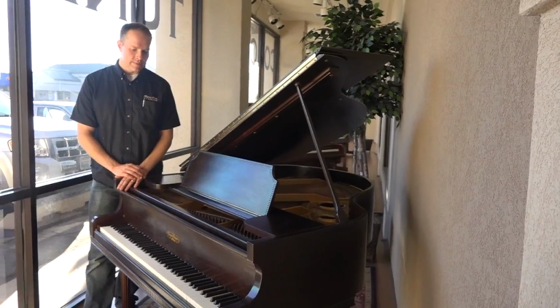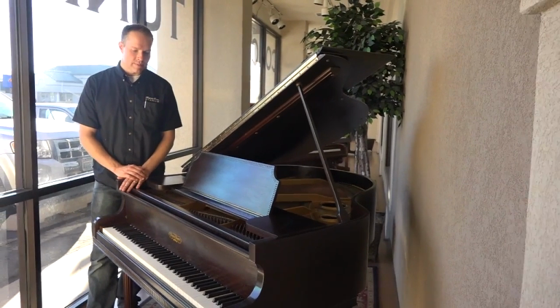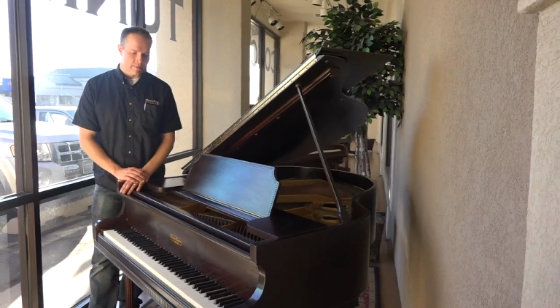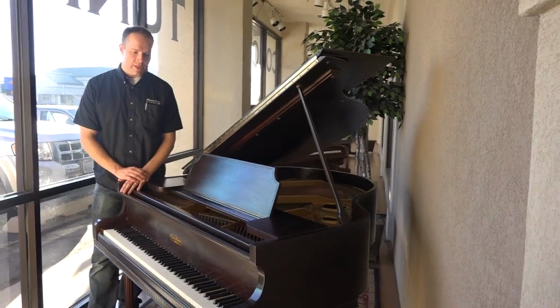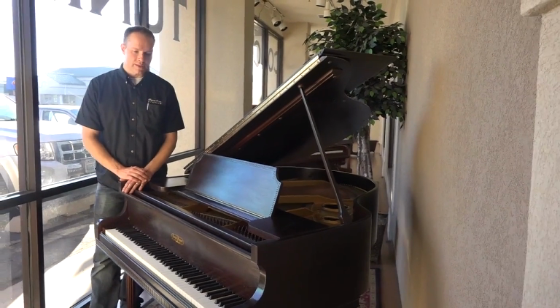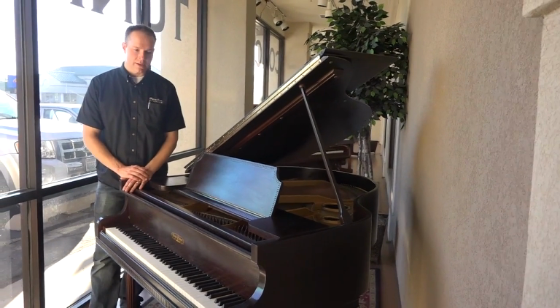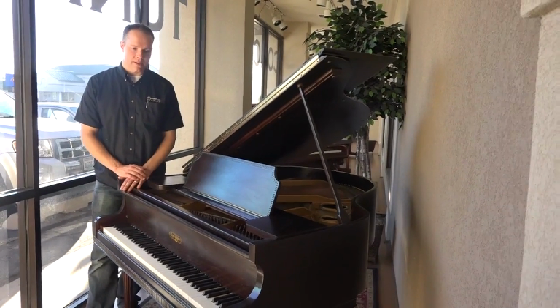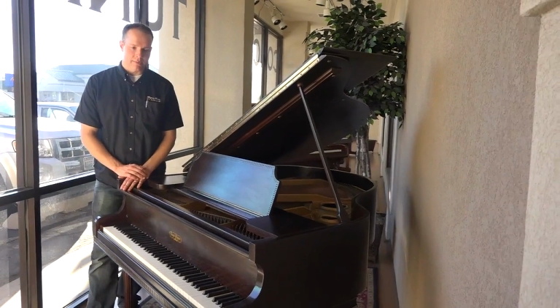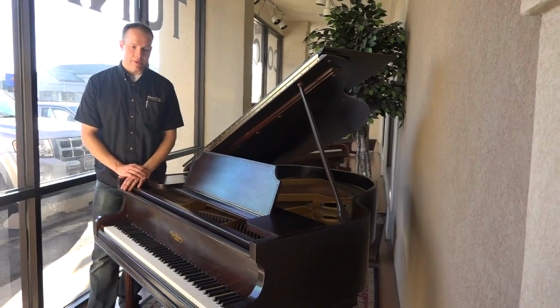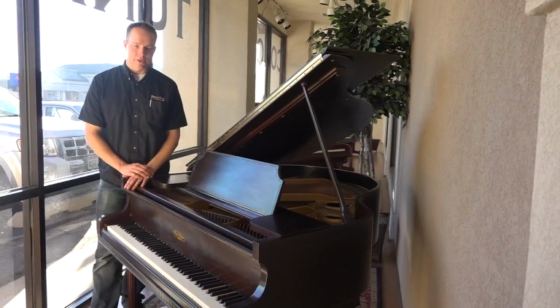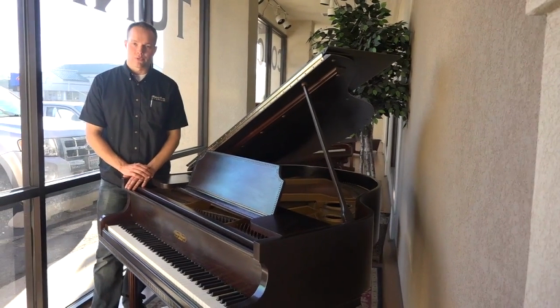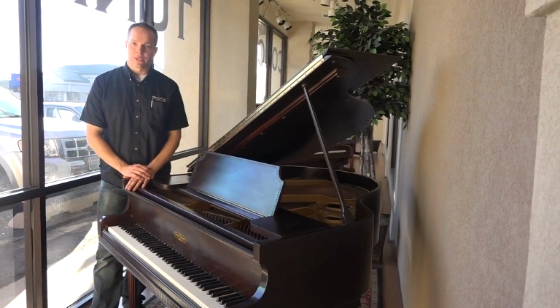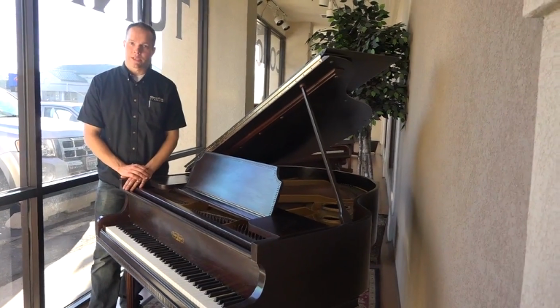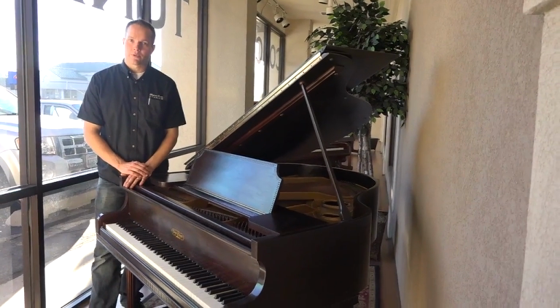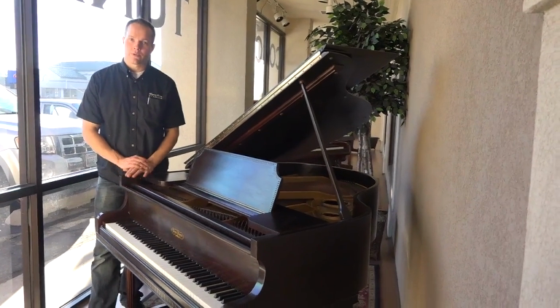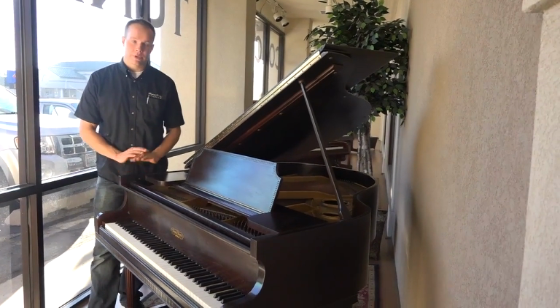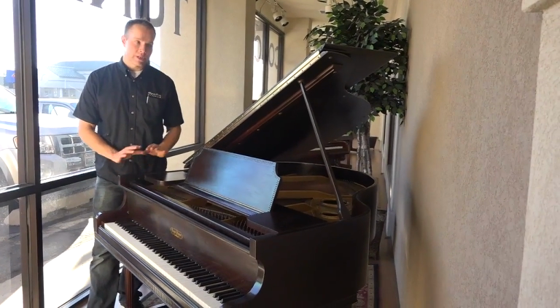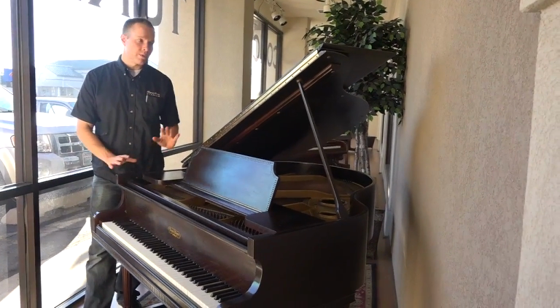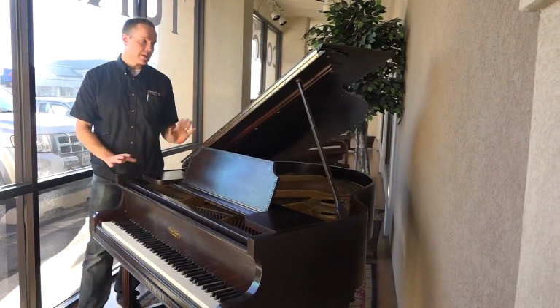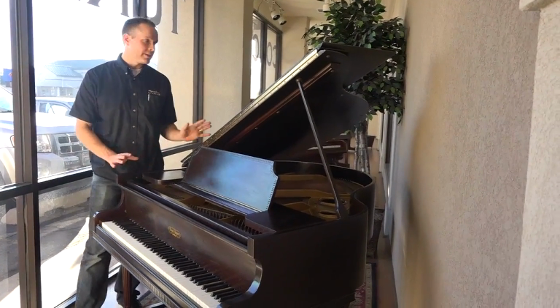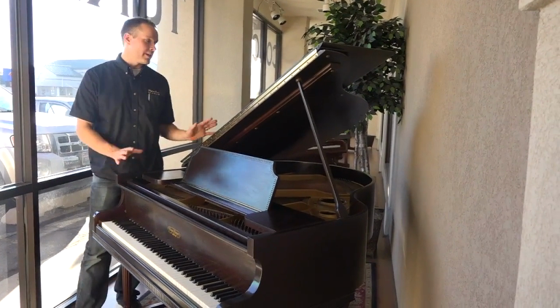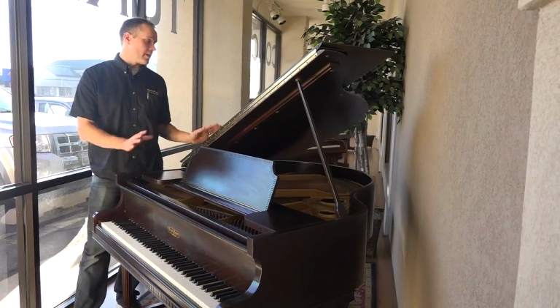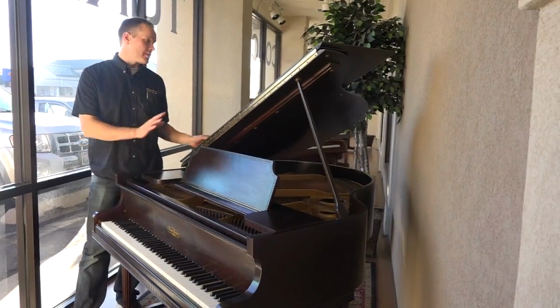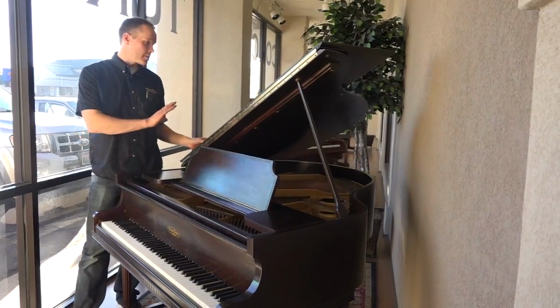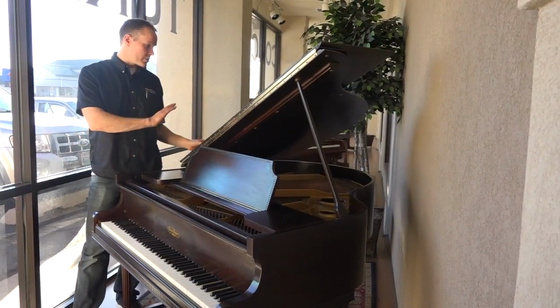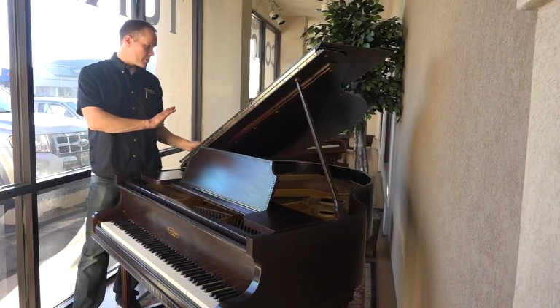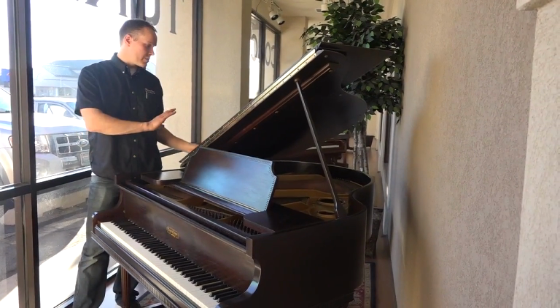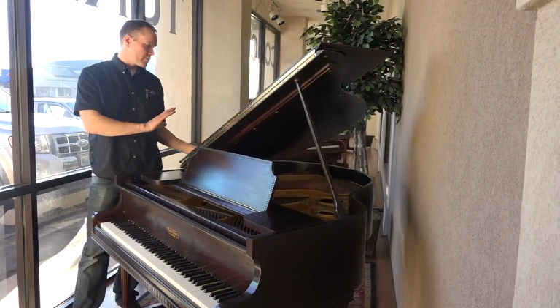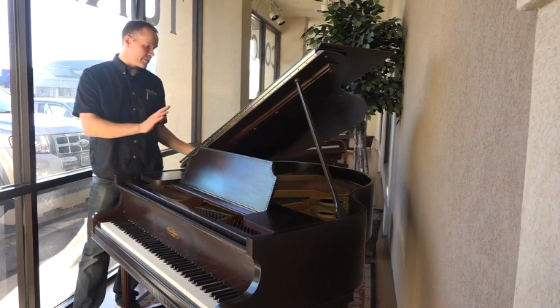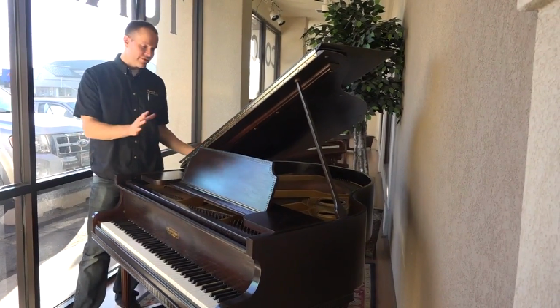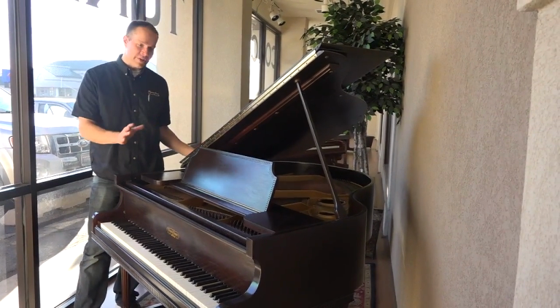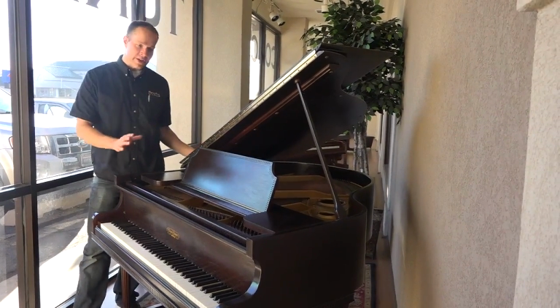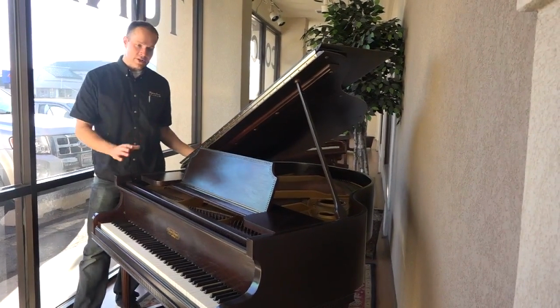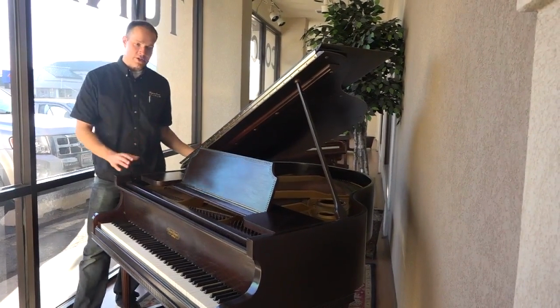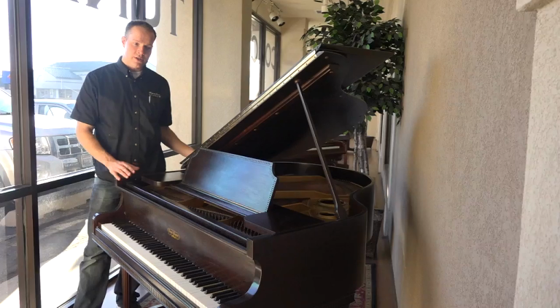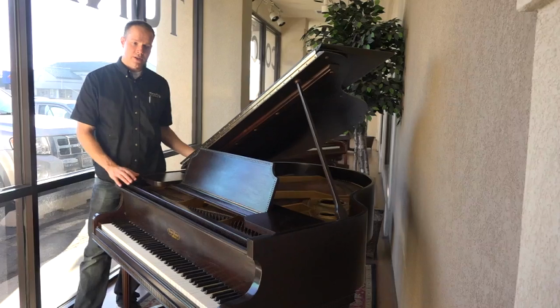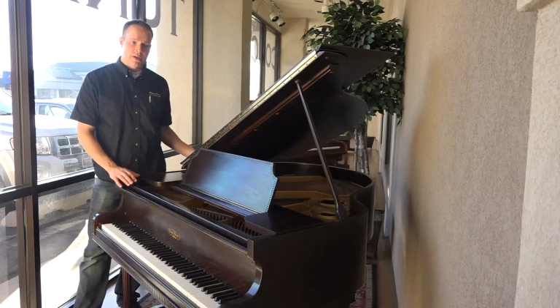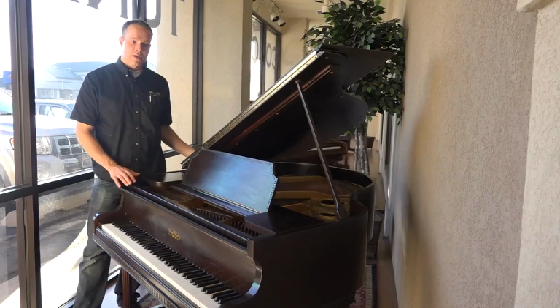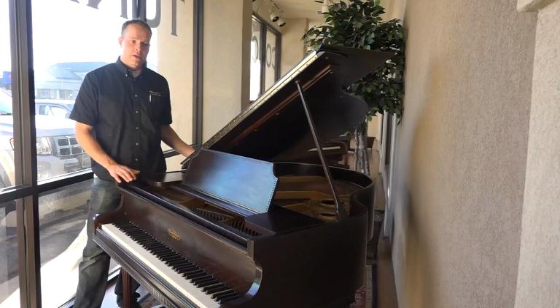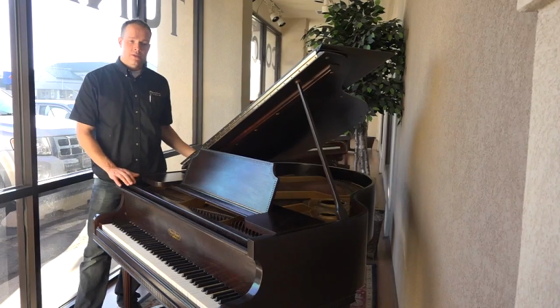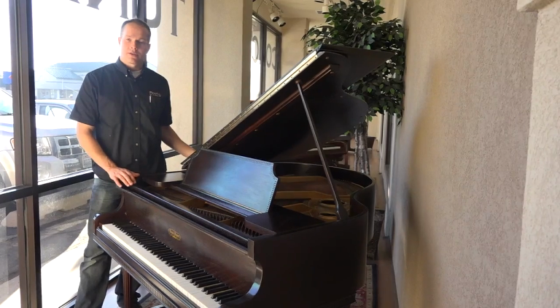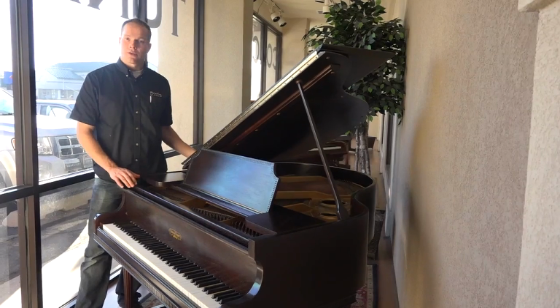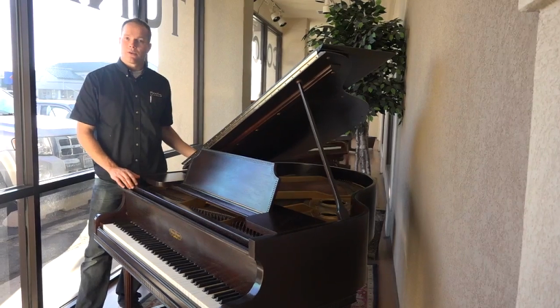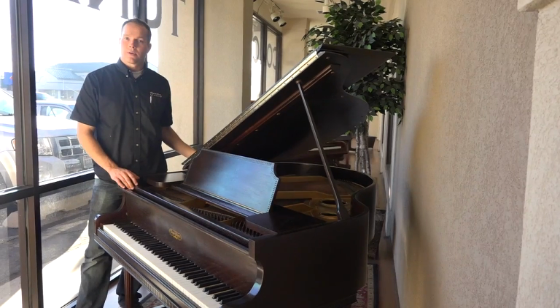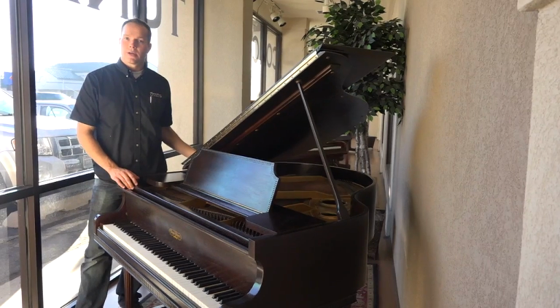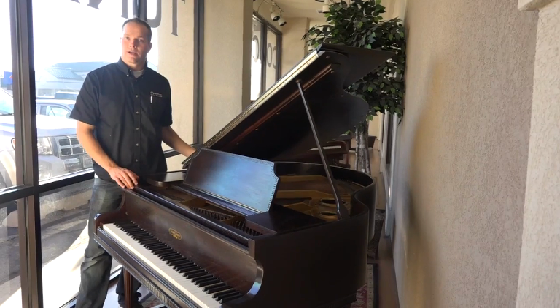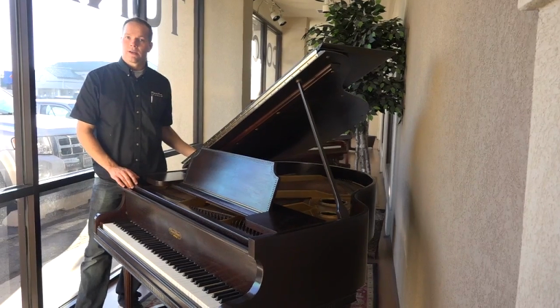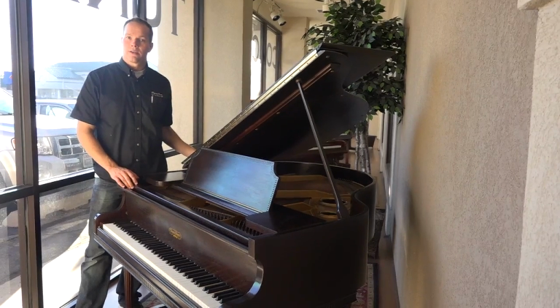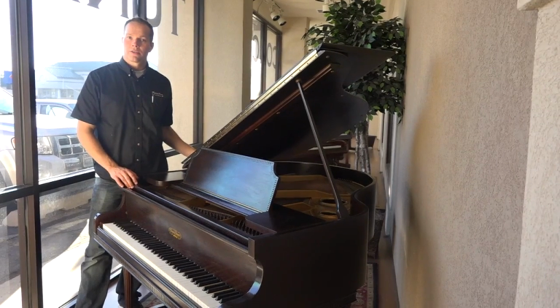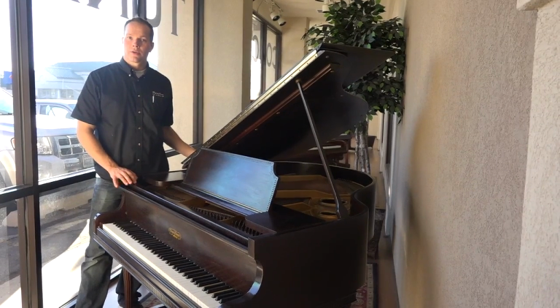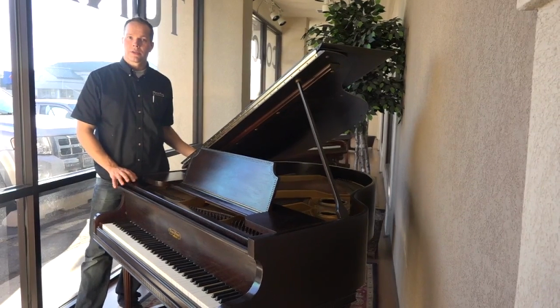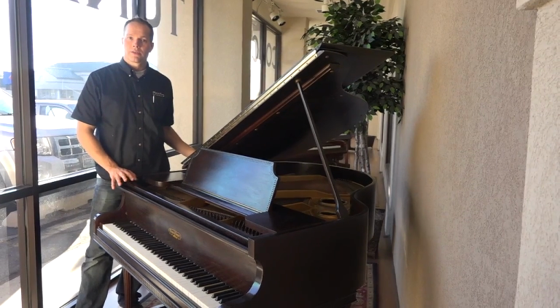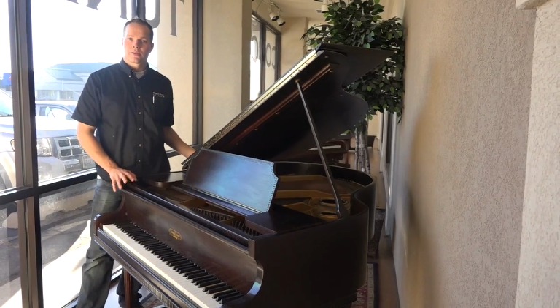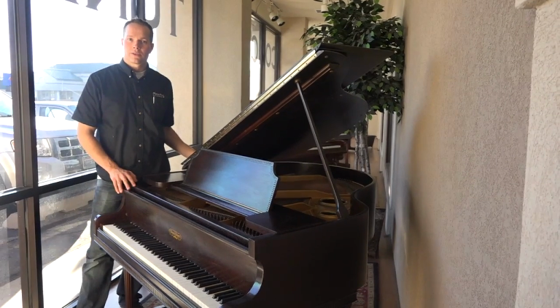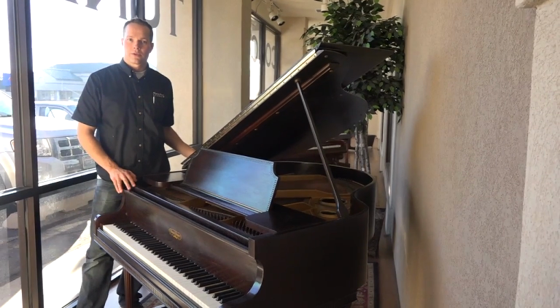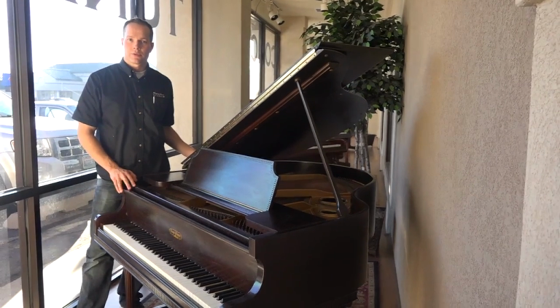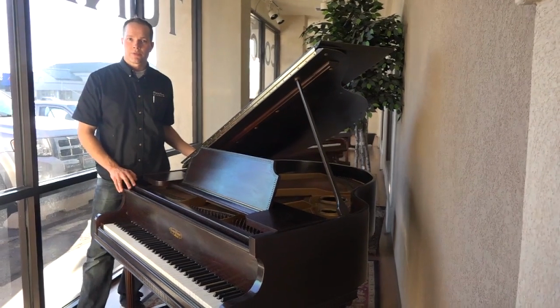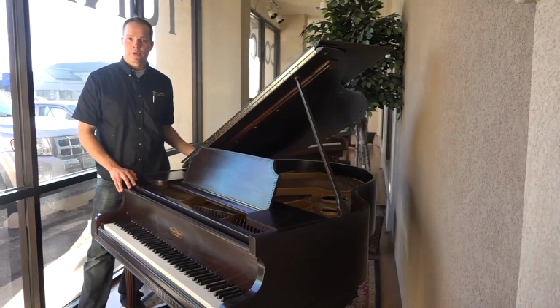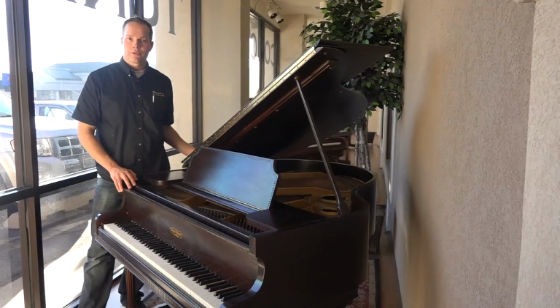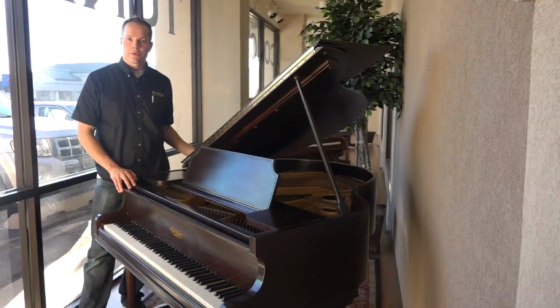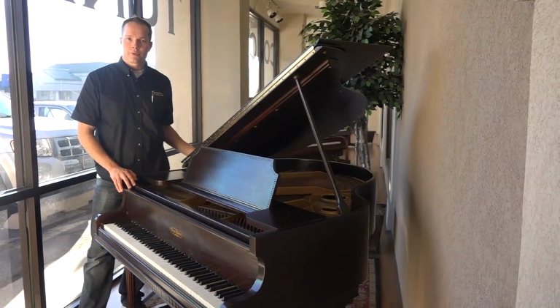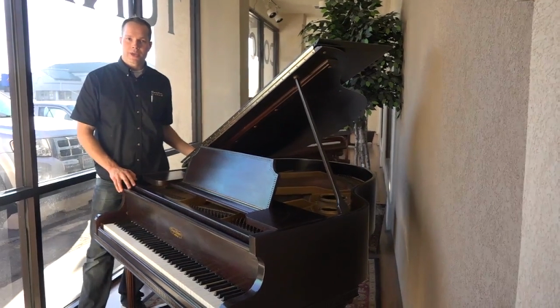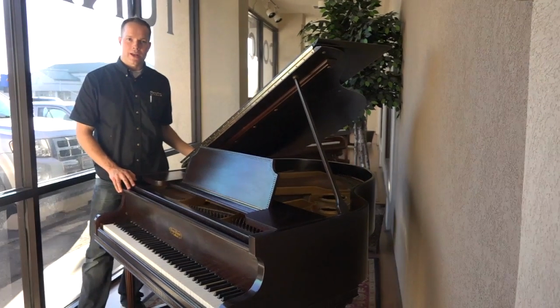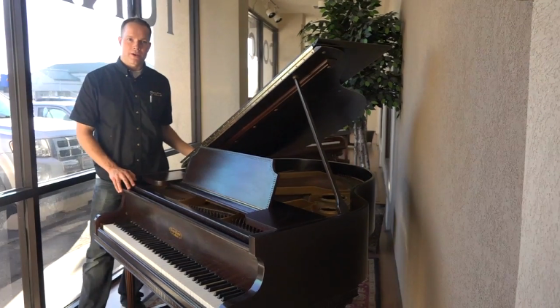But it's really, really well done. Also, it's been refinished, so it's a beautiful piano.